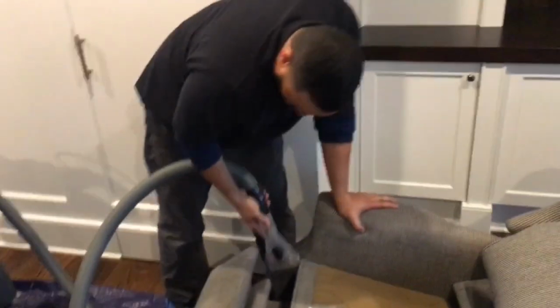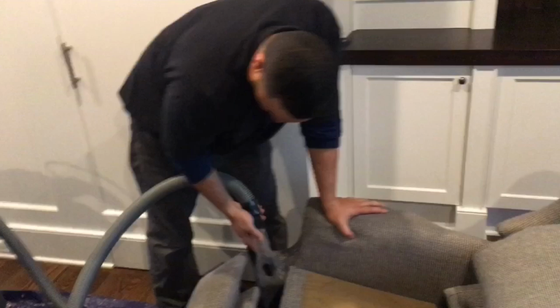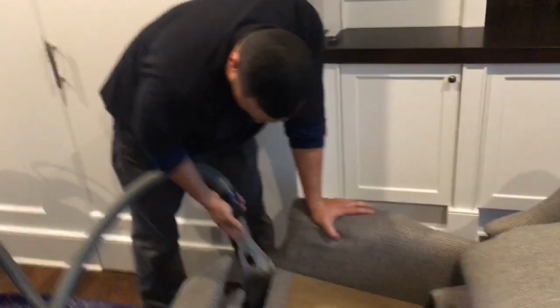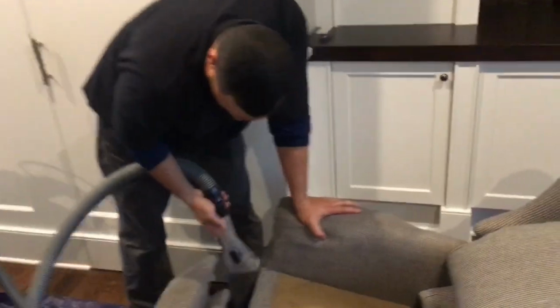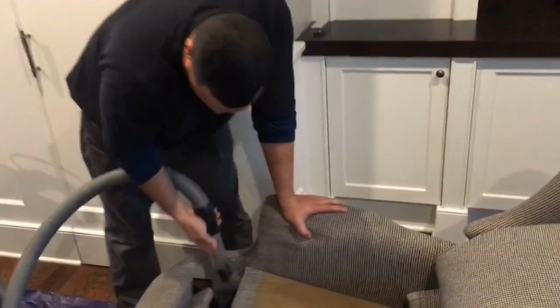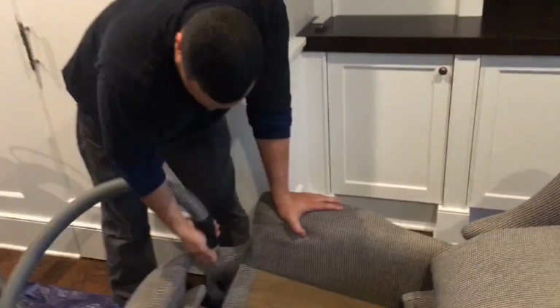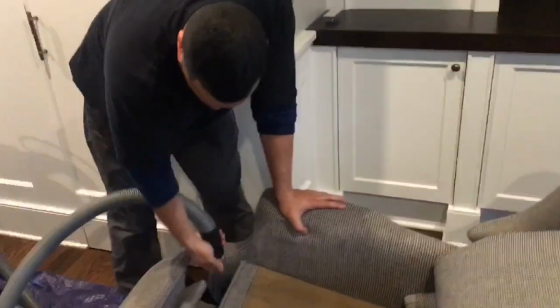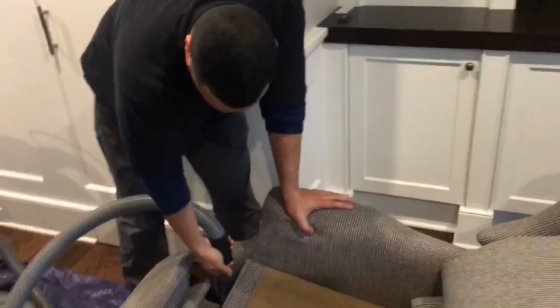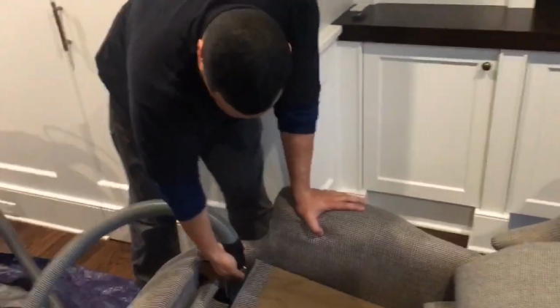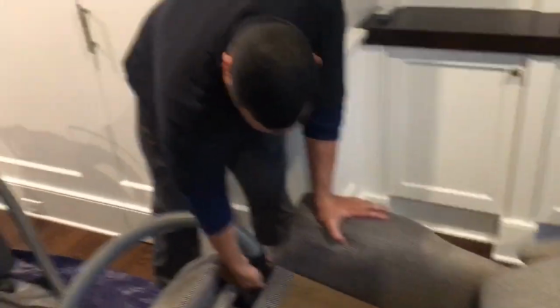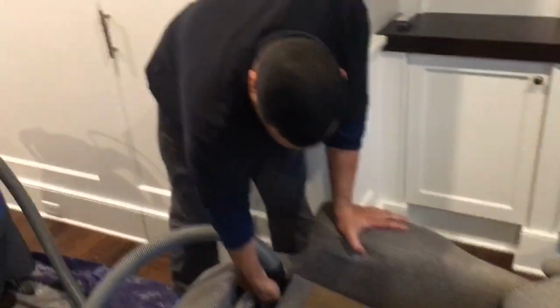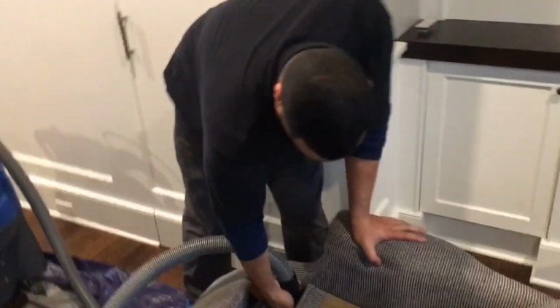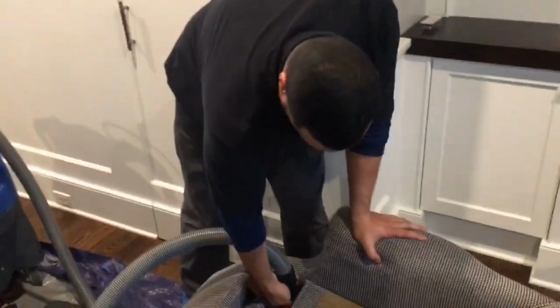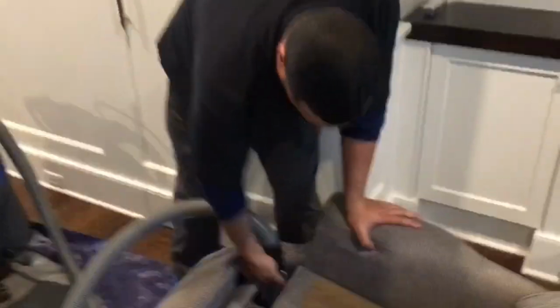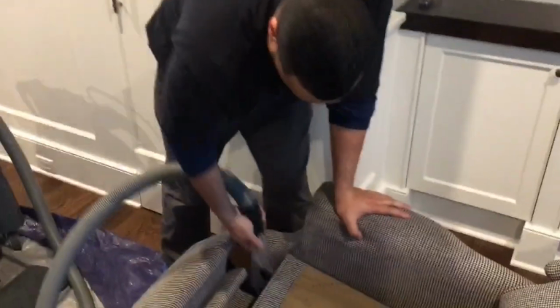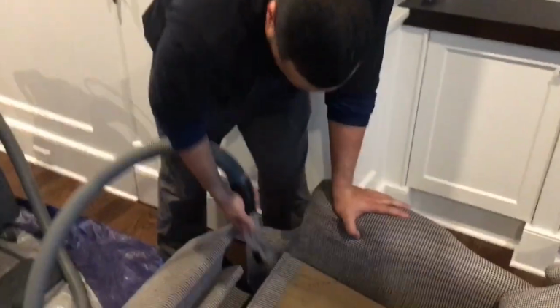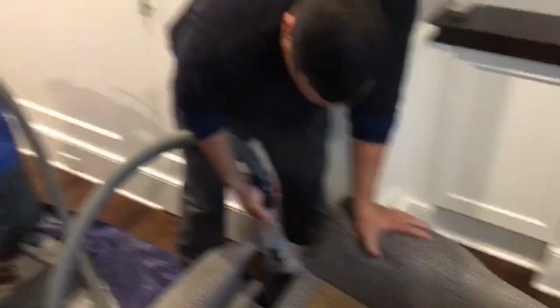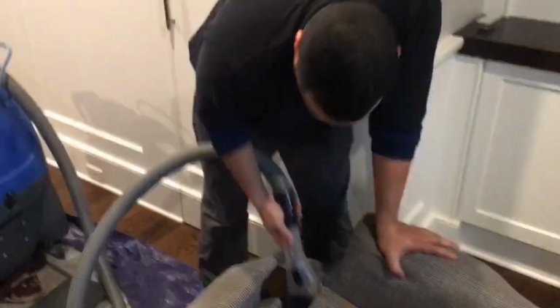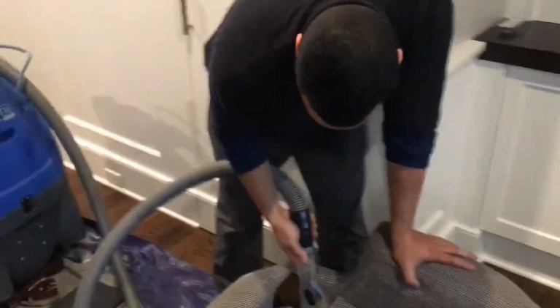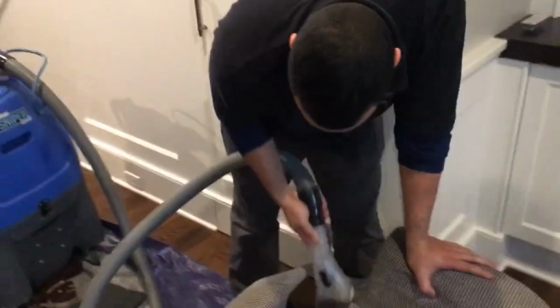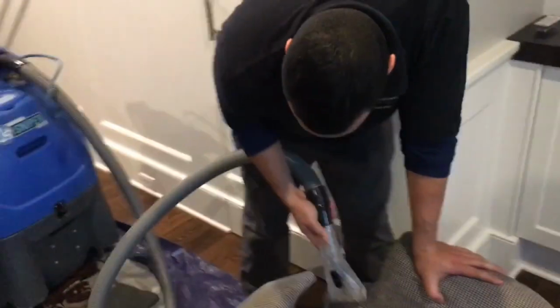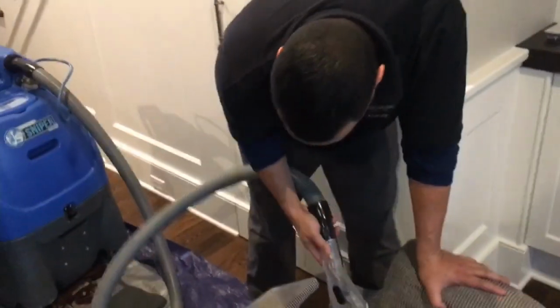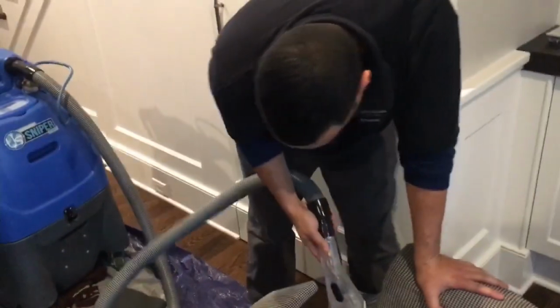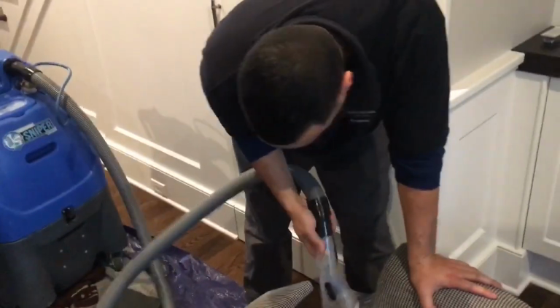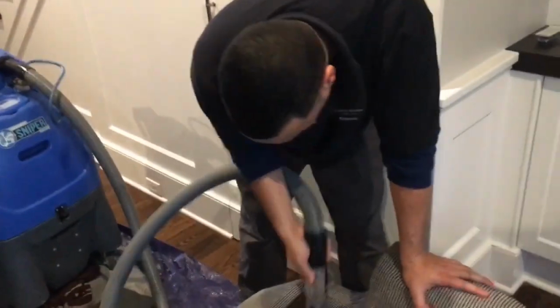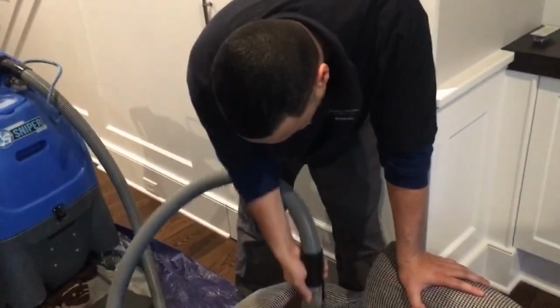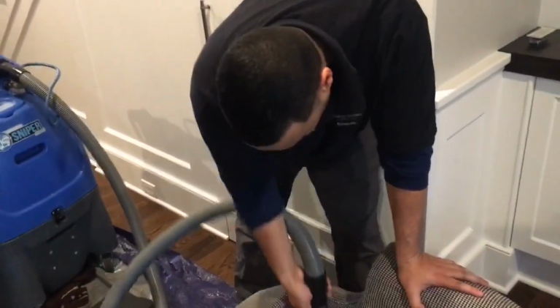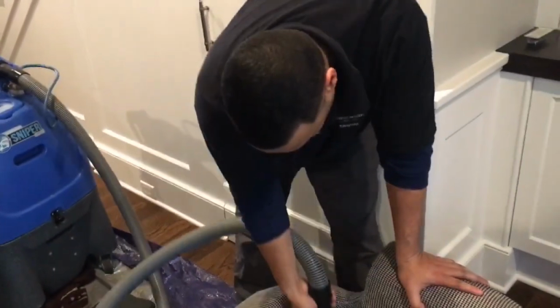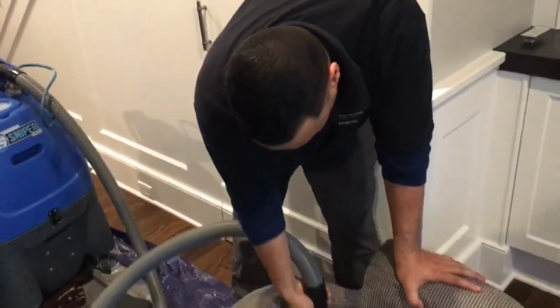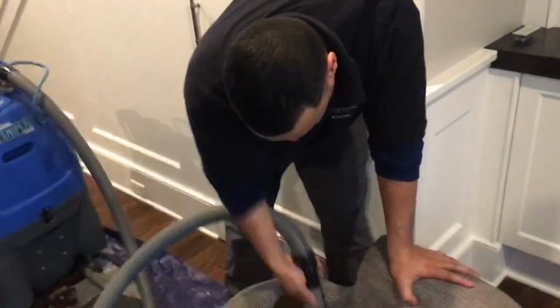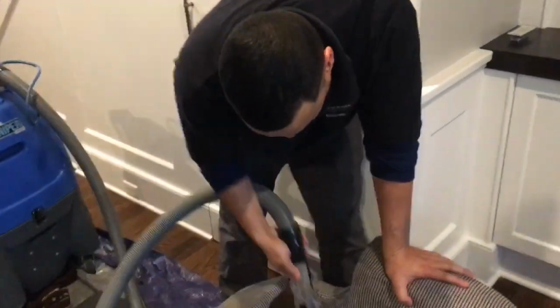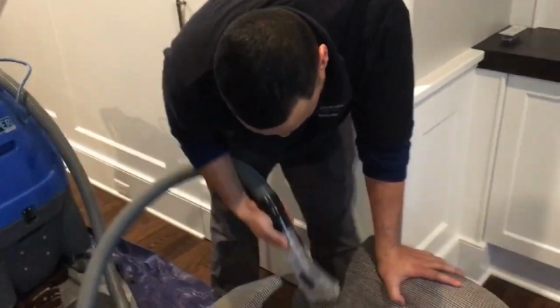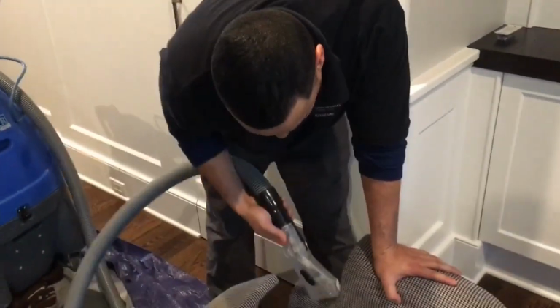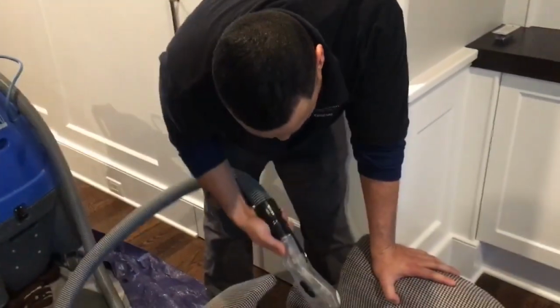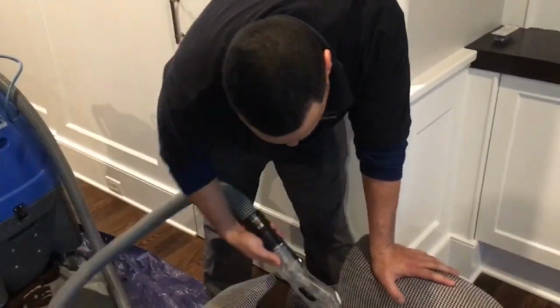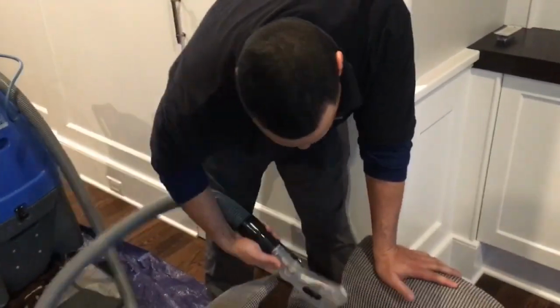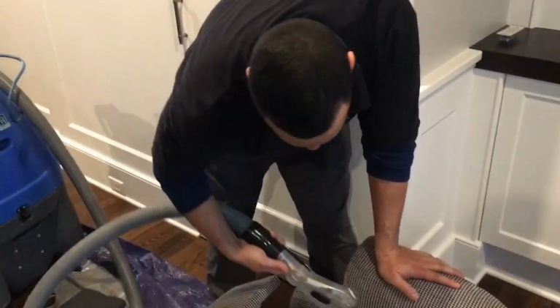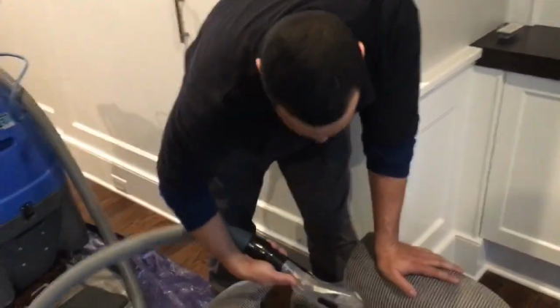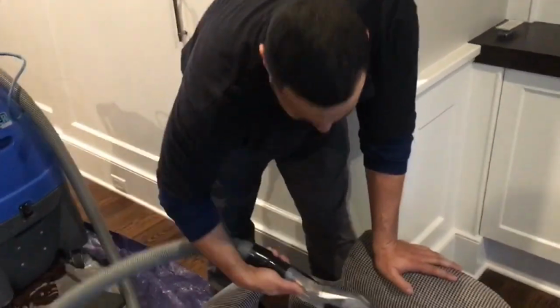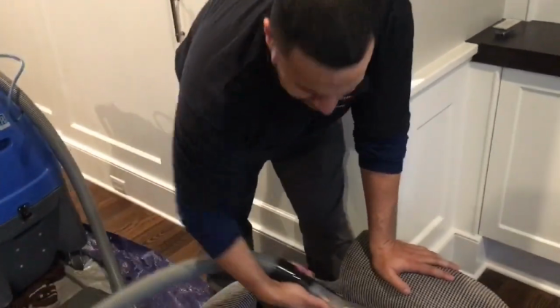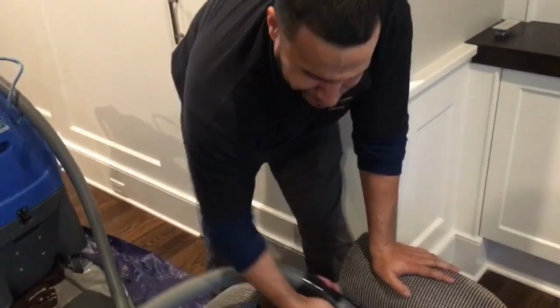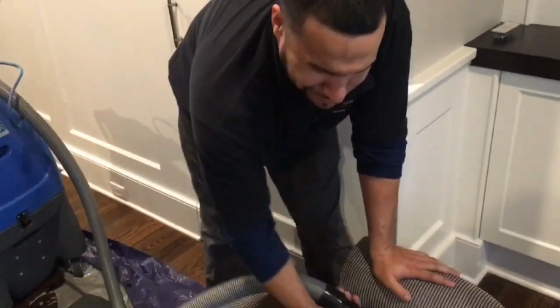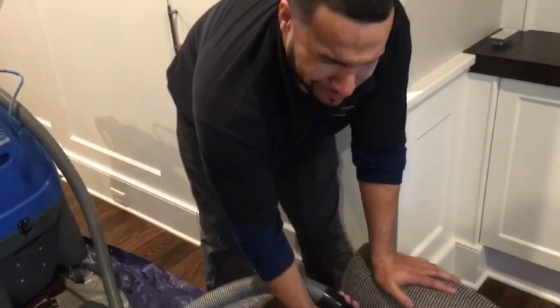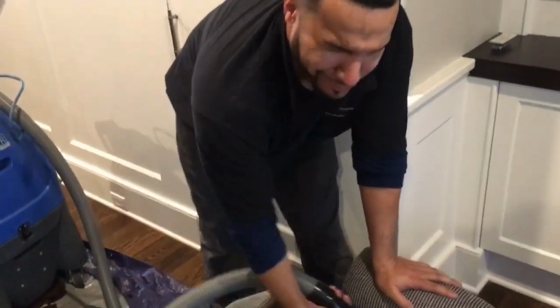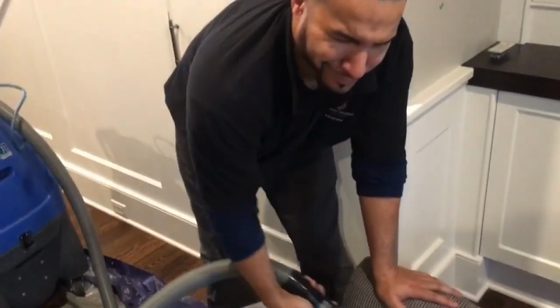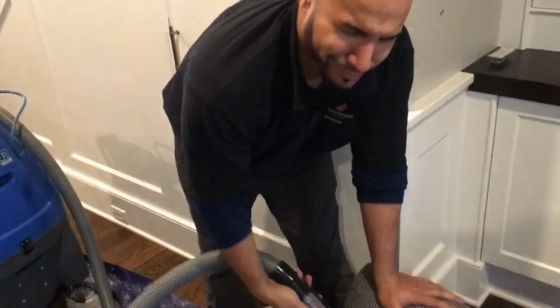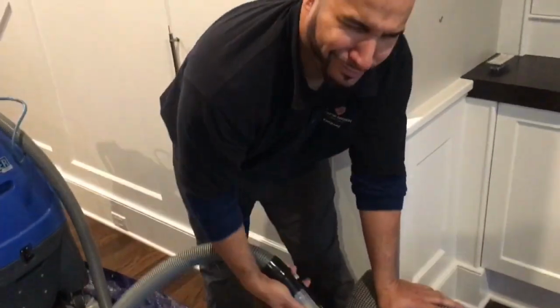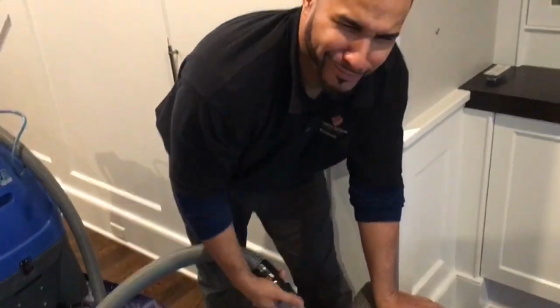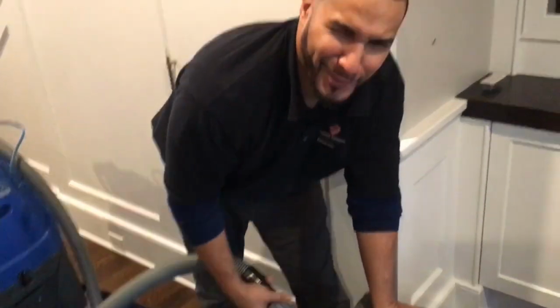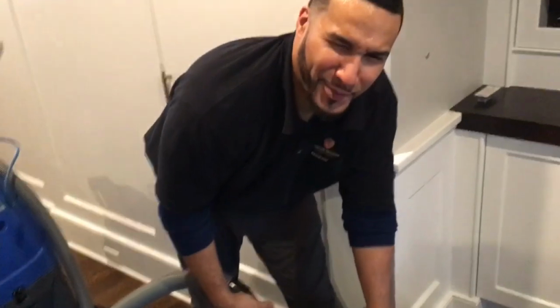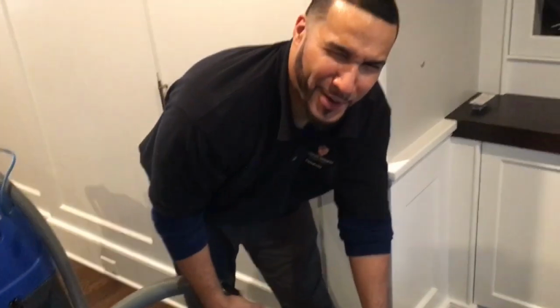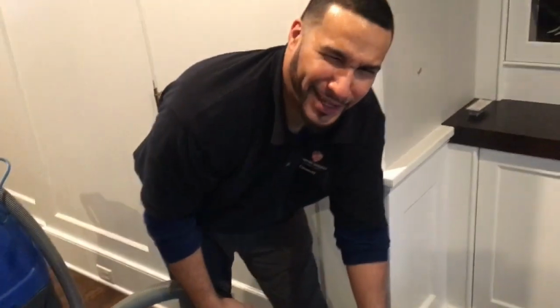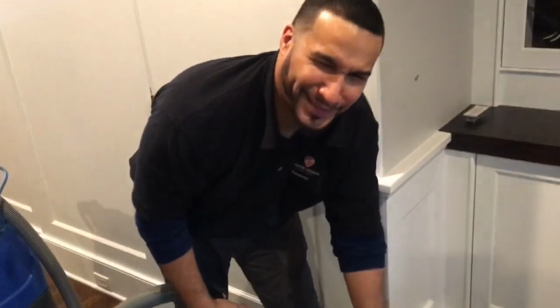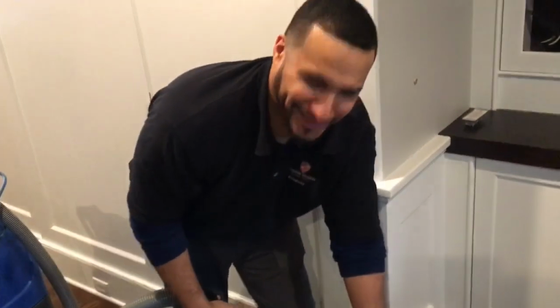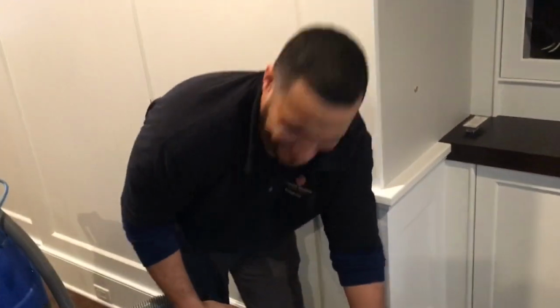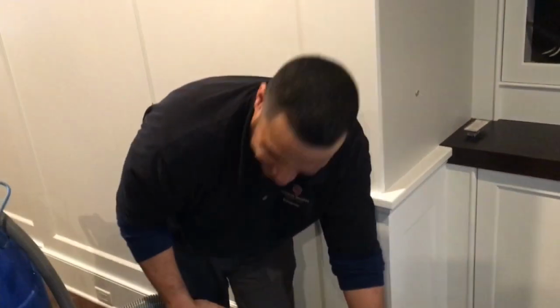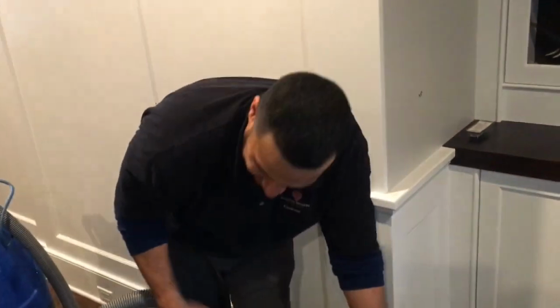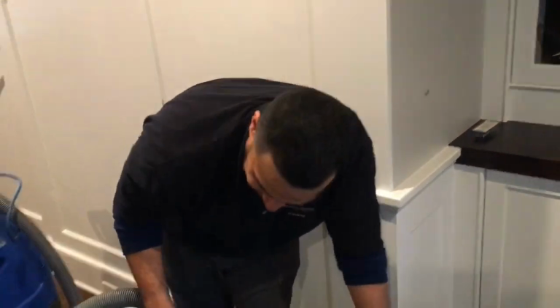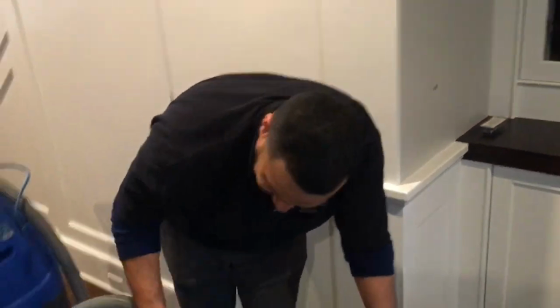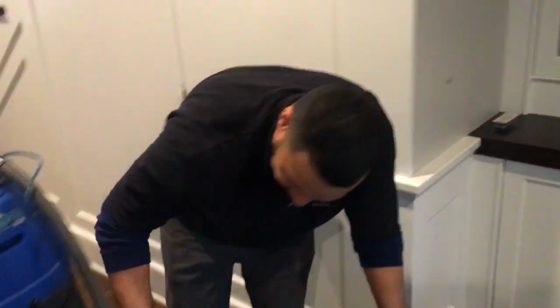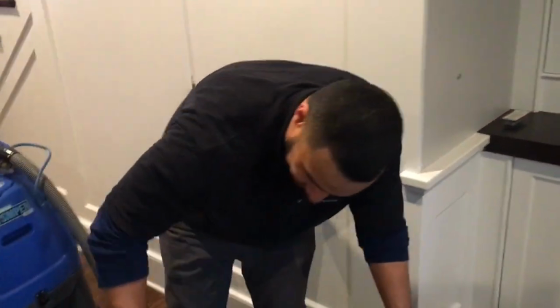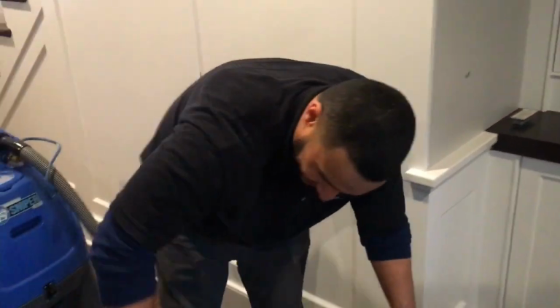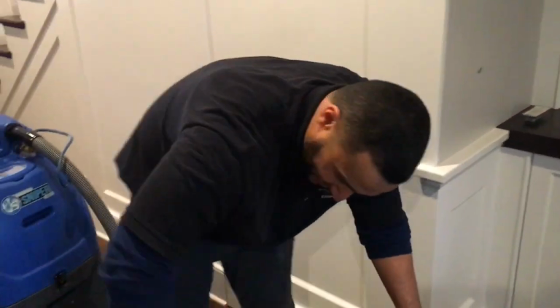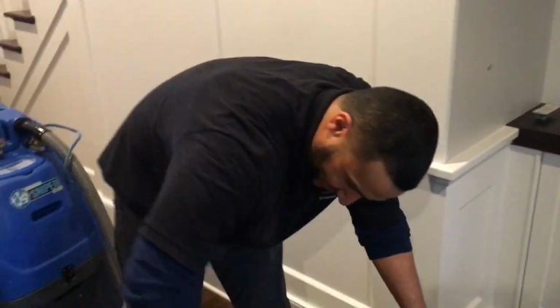Look at this guy Mayo — this is the first time he's ever sweat. Look at this guy sweating.